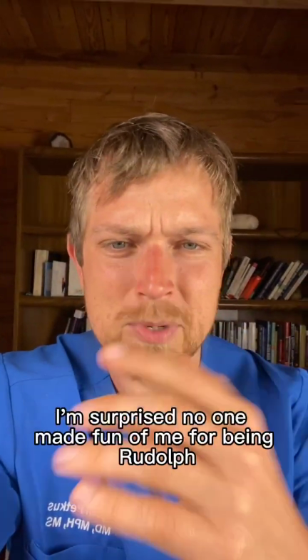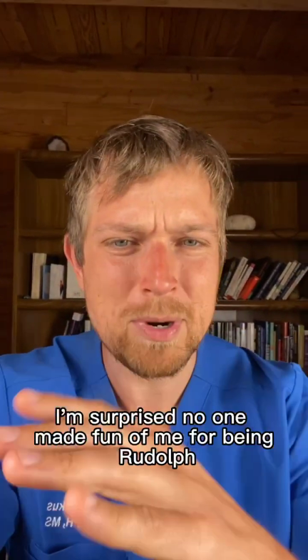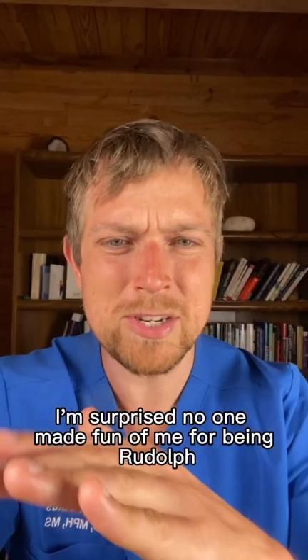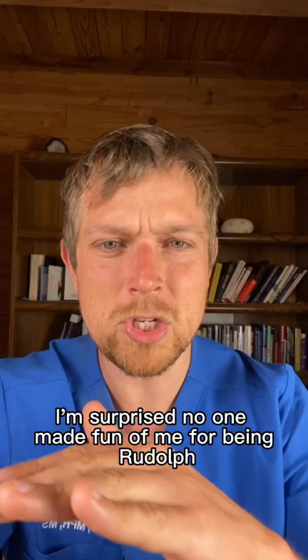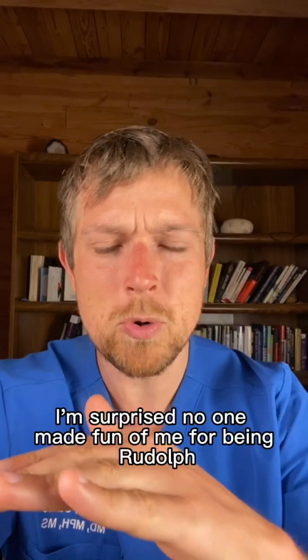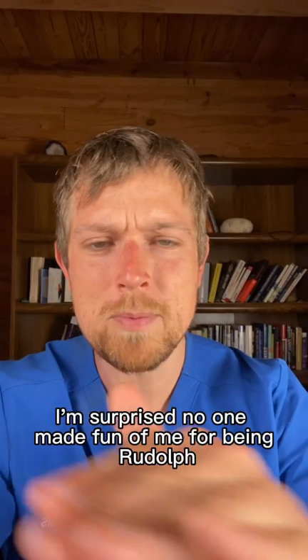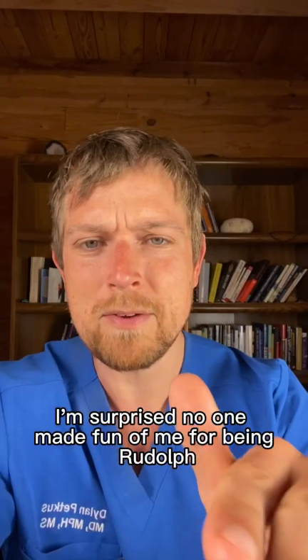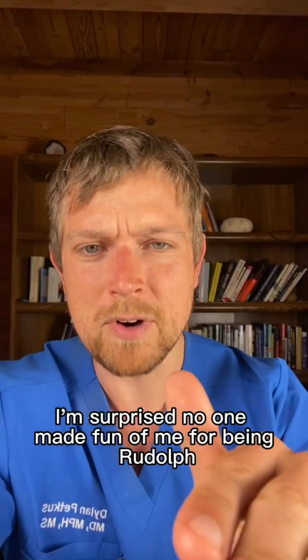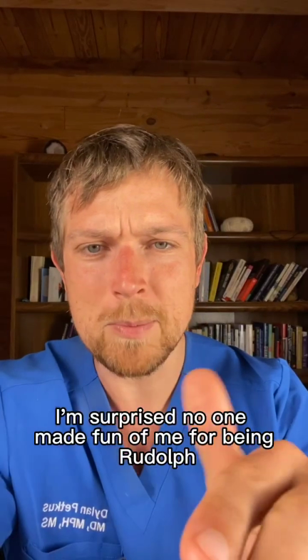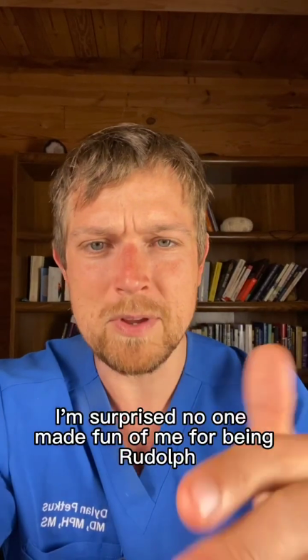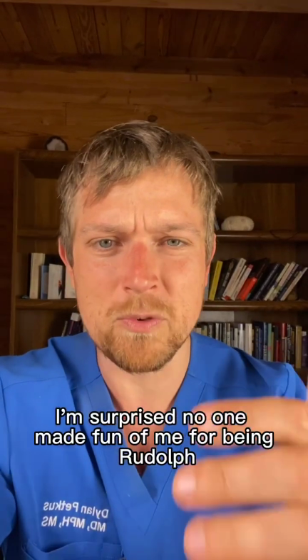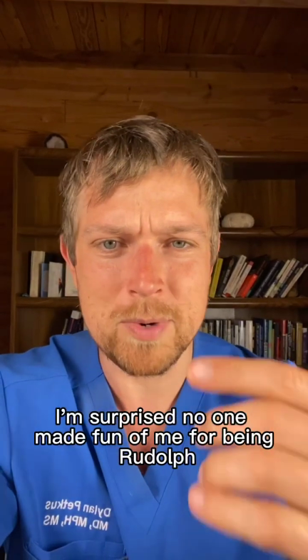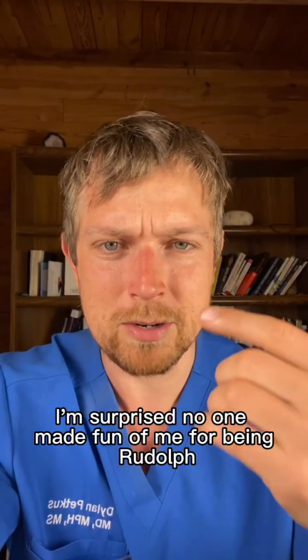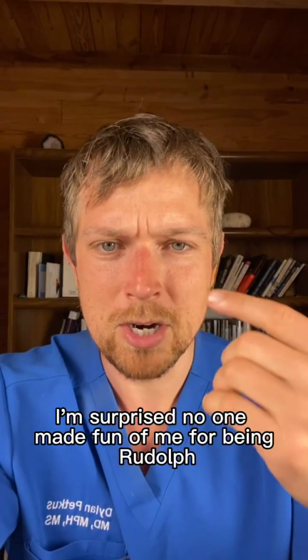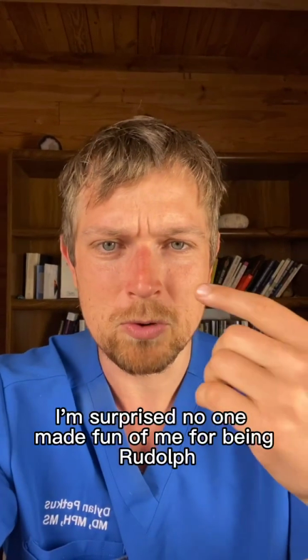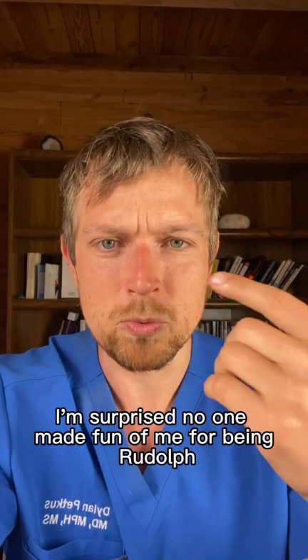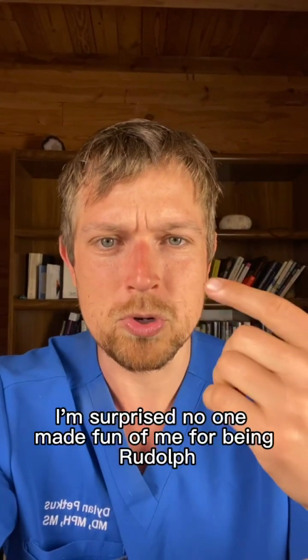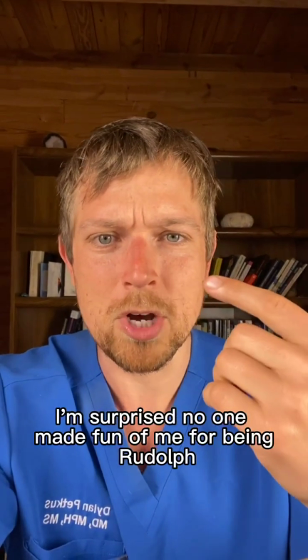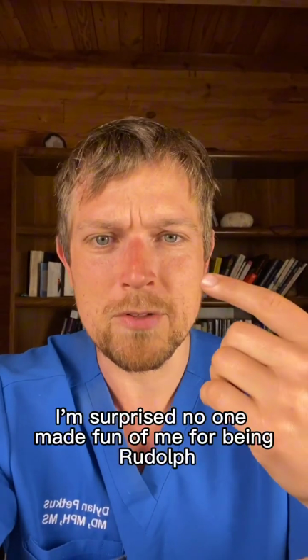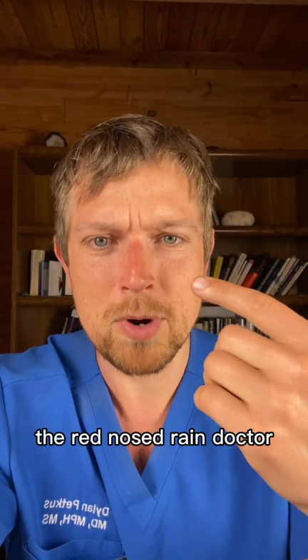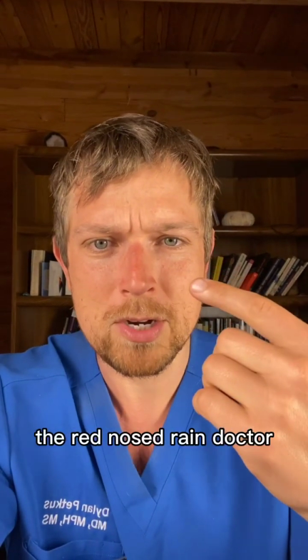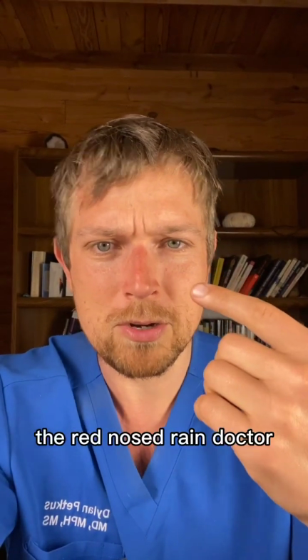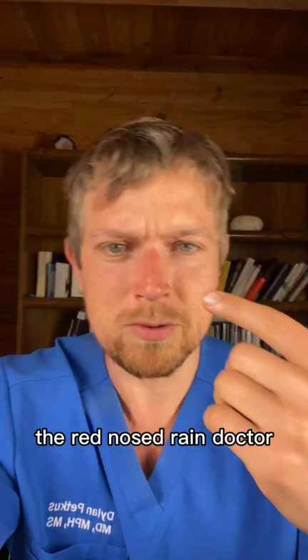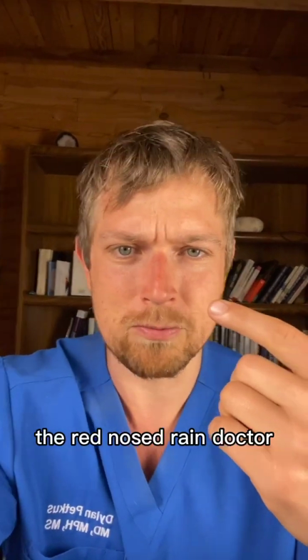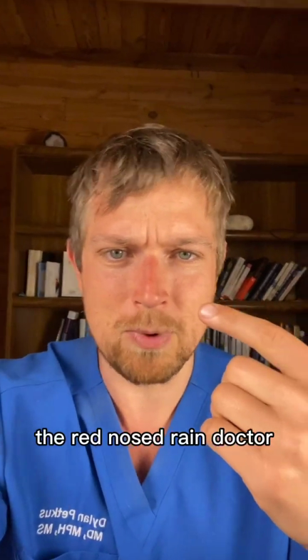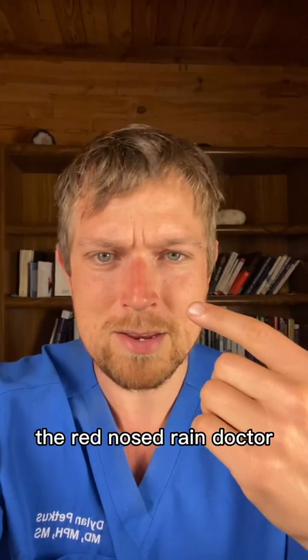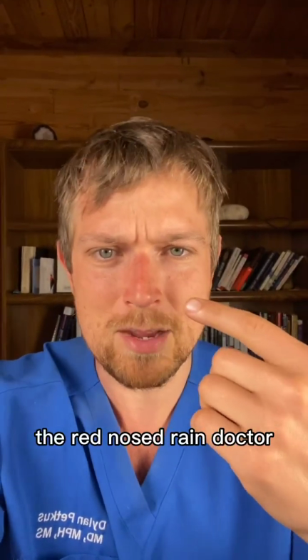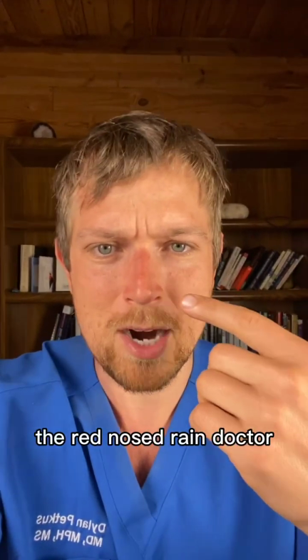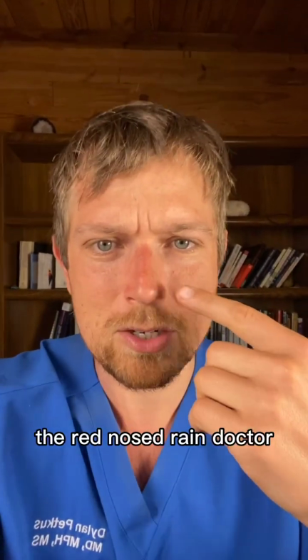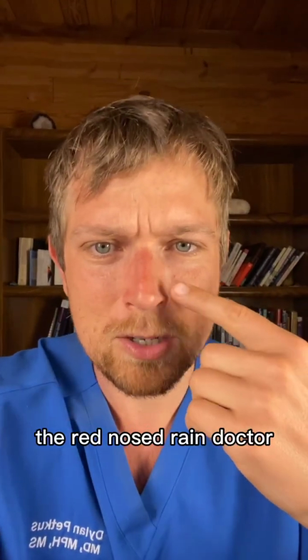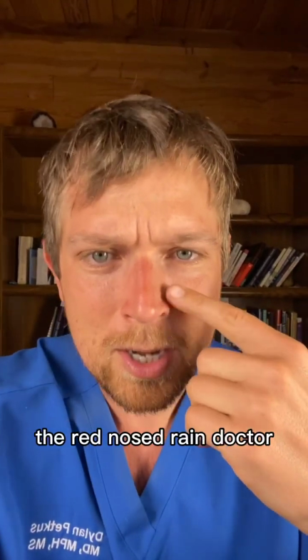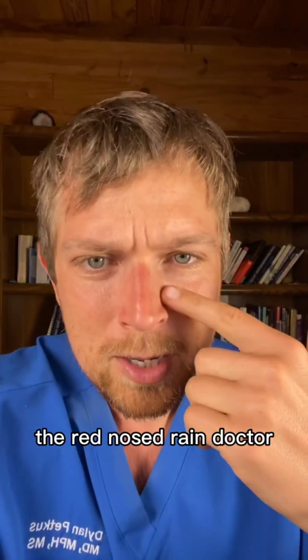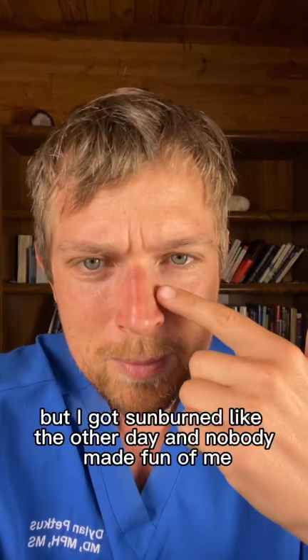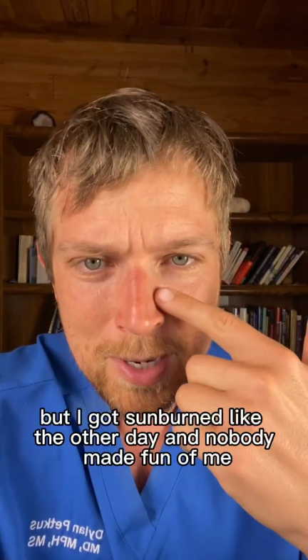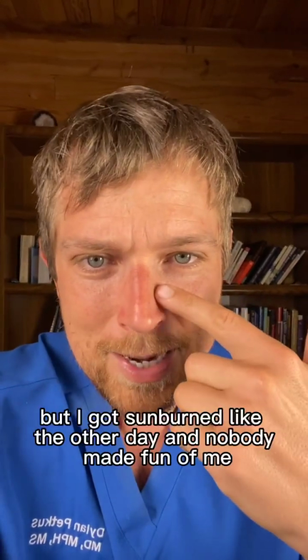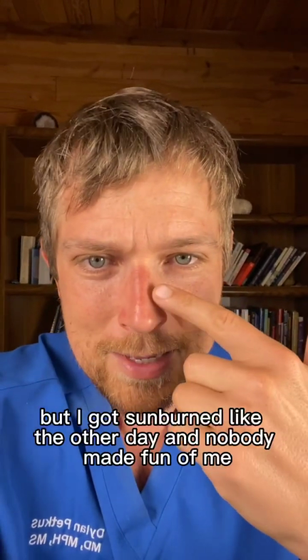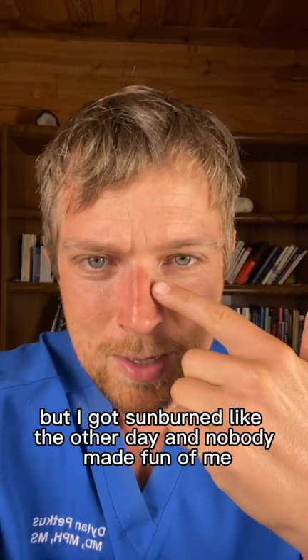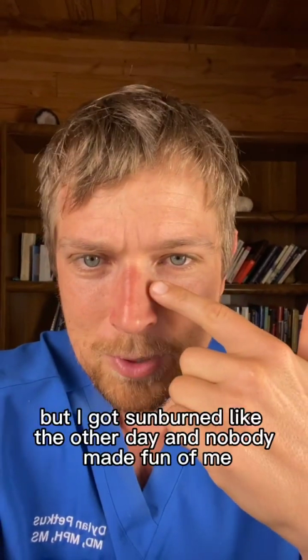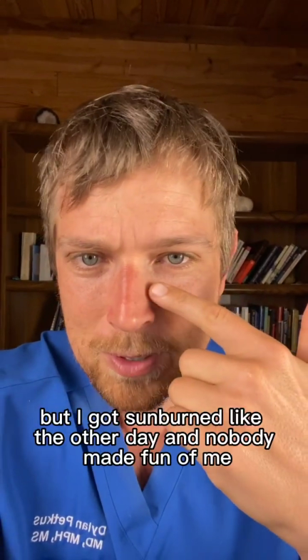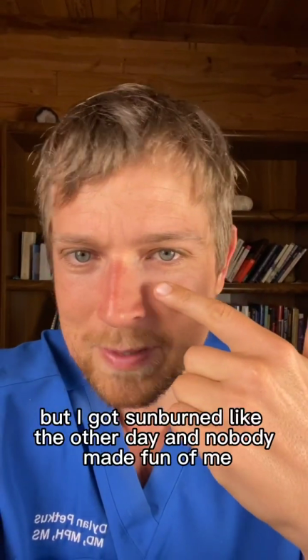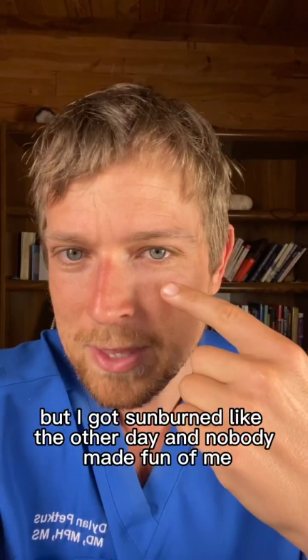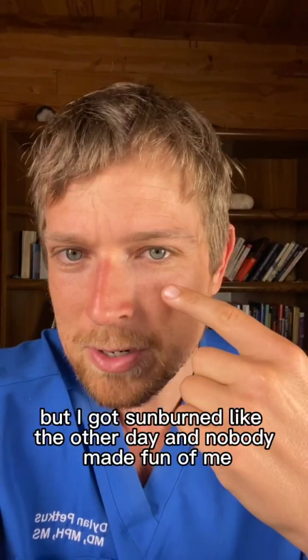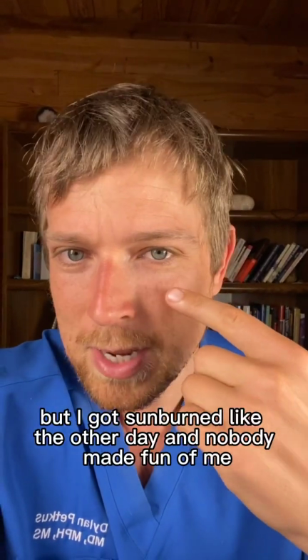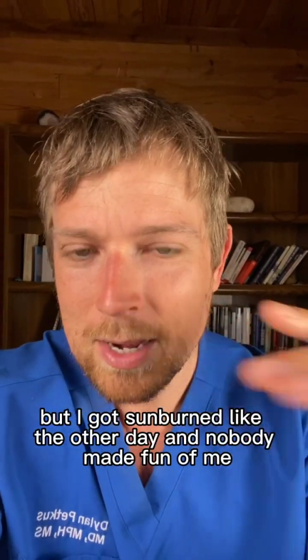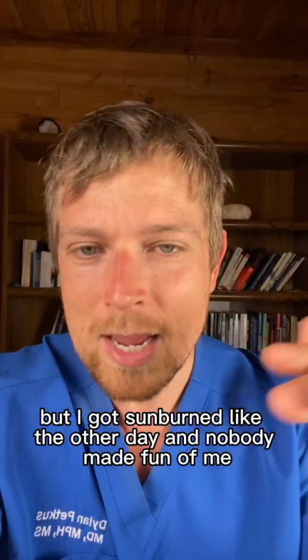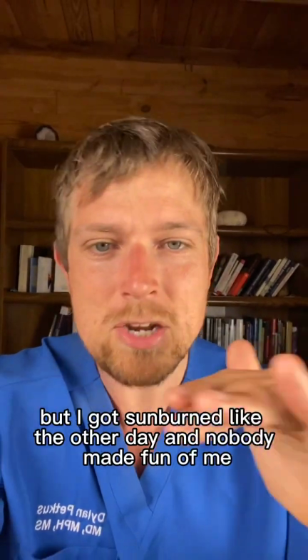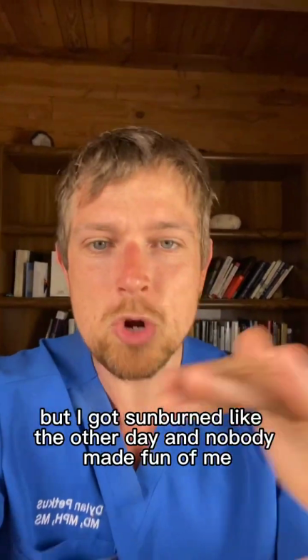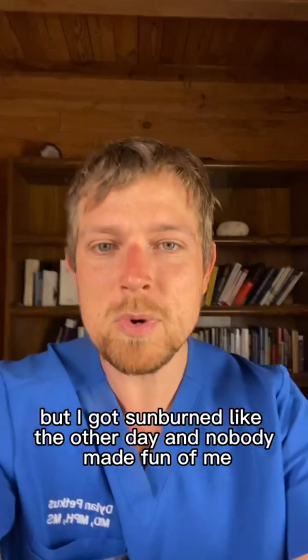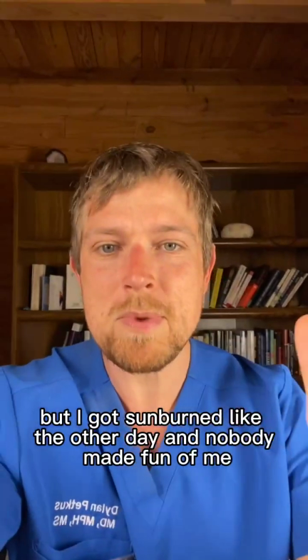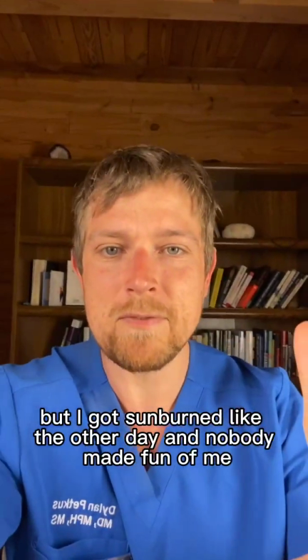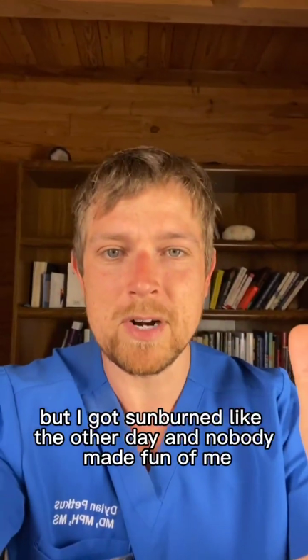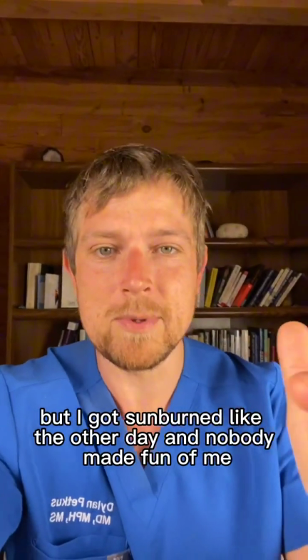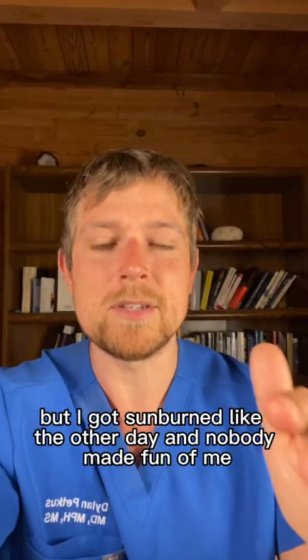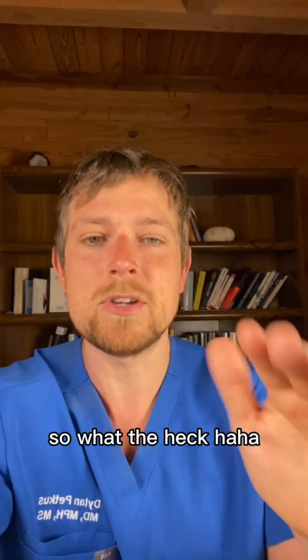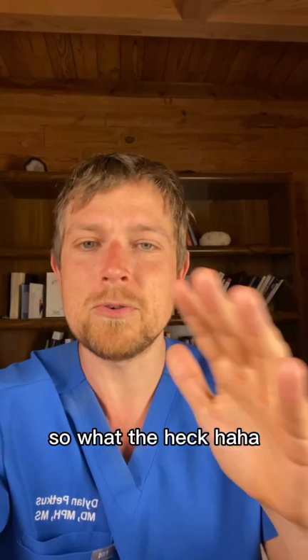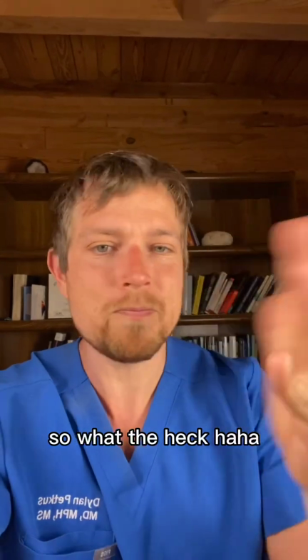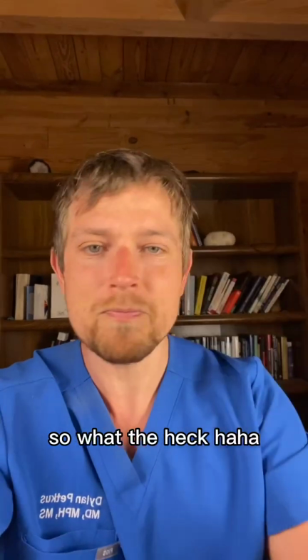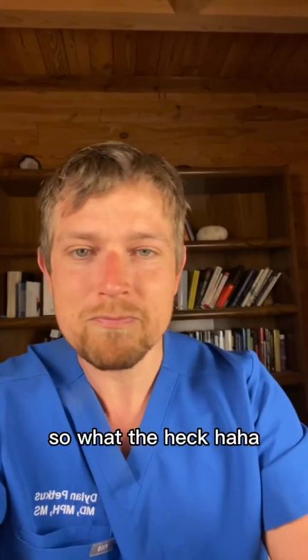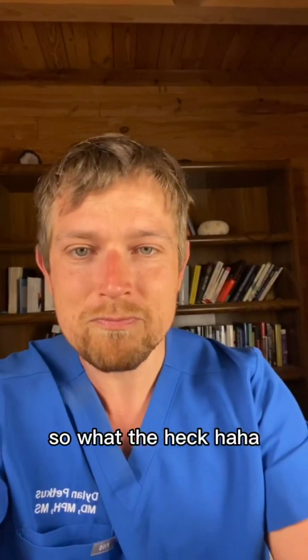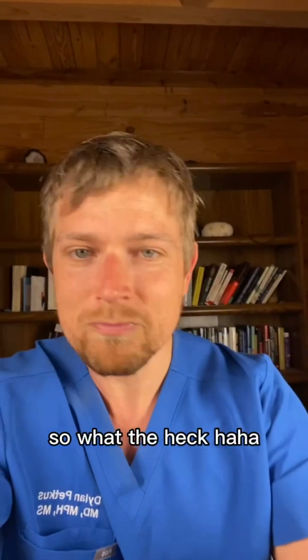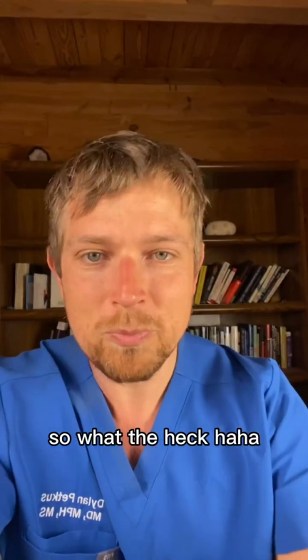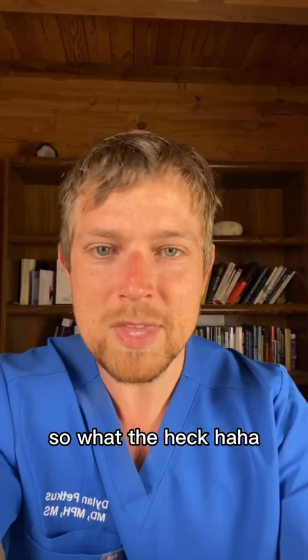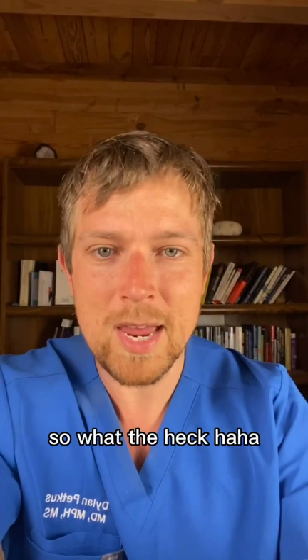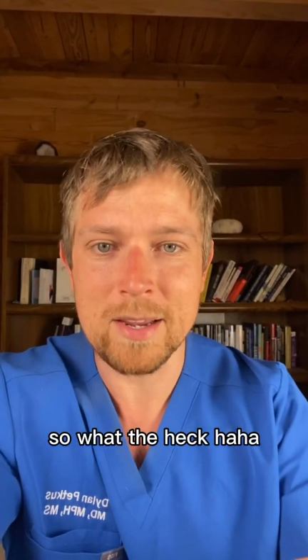I'm surprised no one made fun of me for being Rudolph the red-nosed rain doctor. But I got a sunburn the other day and nobody made fun of me.